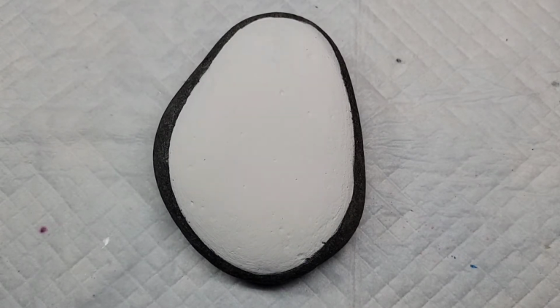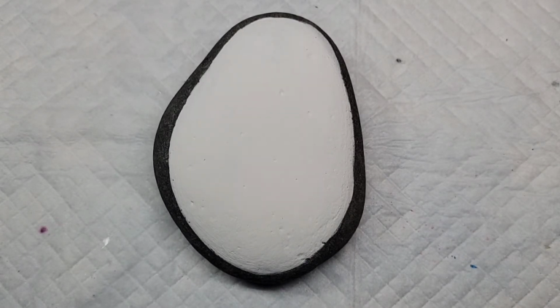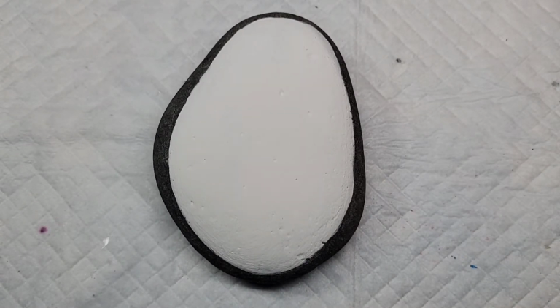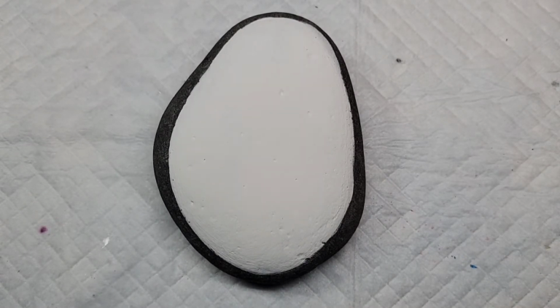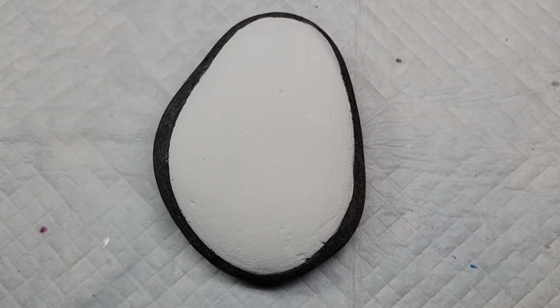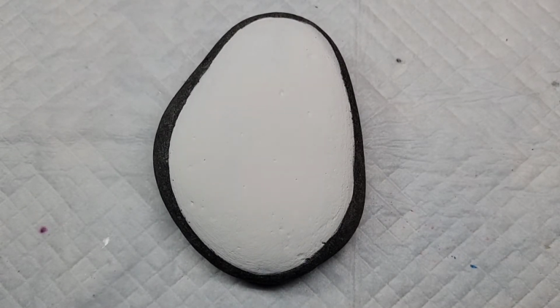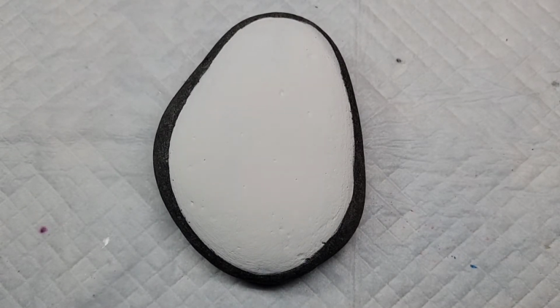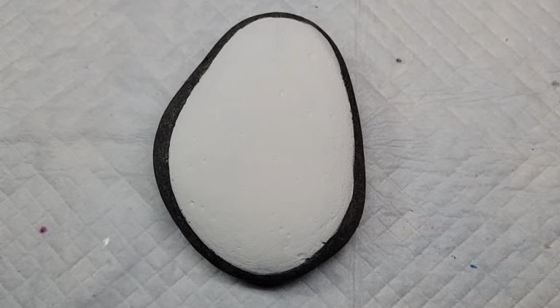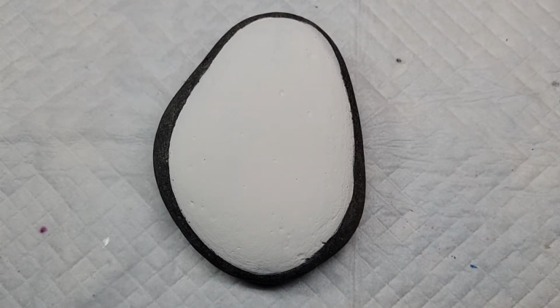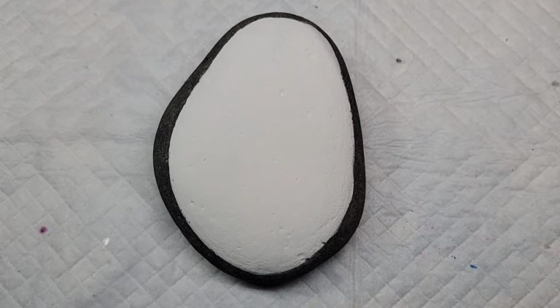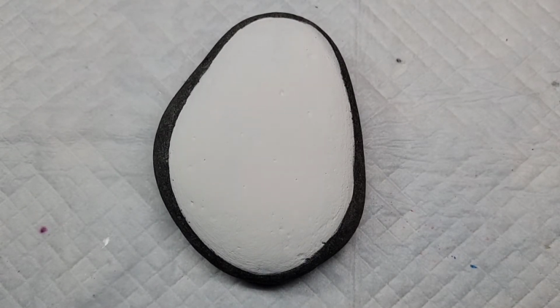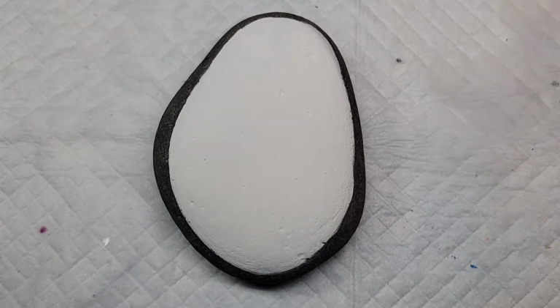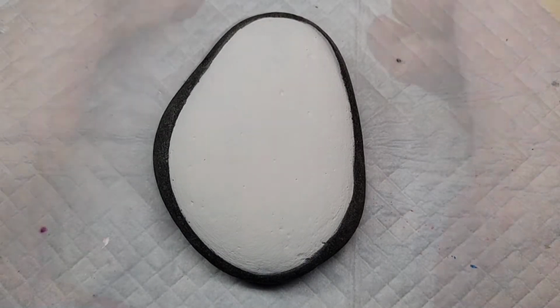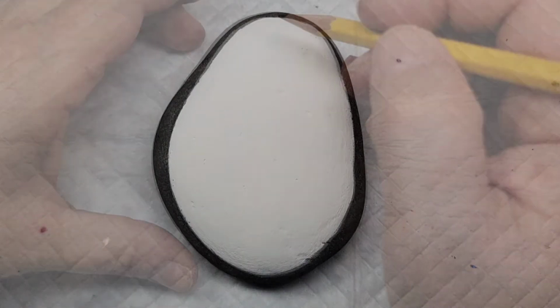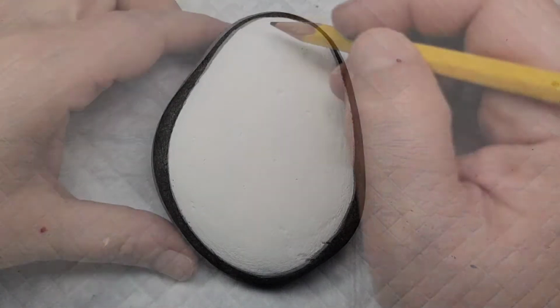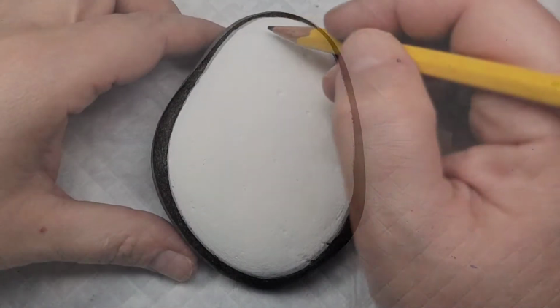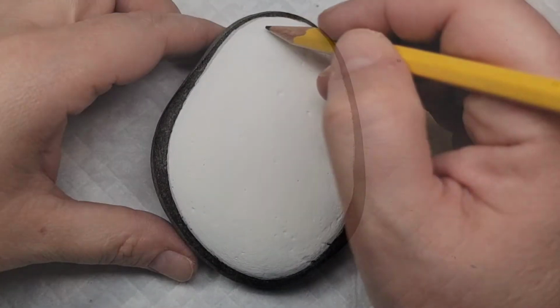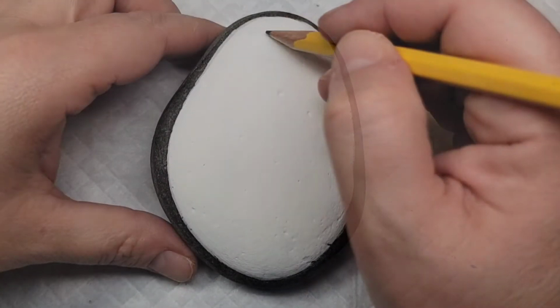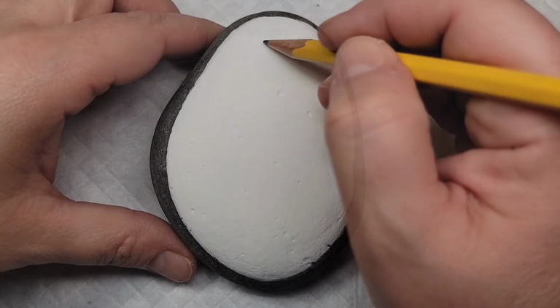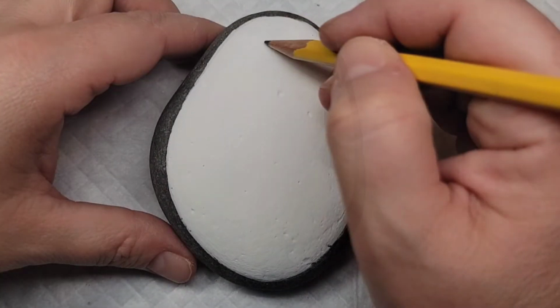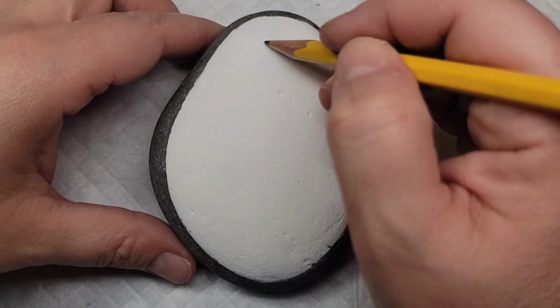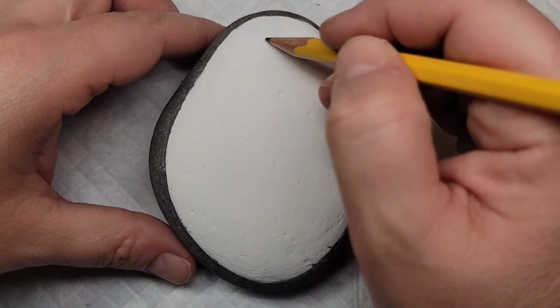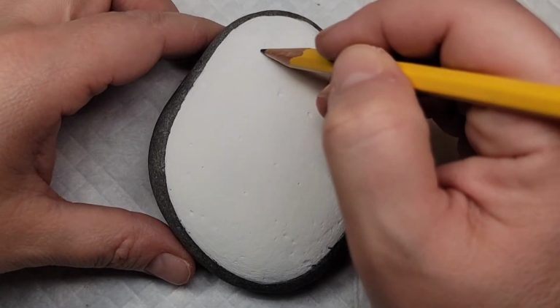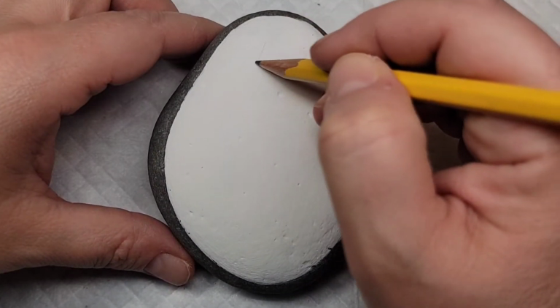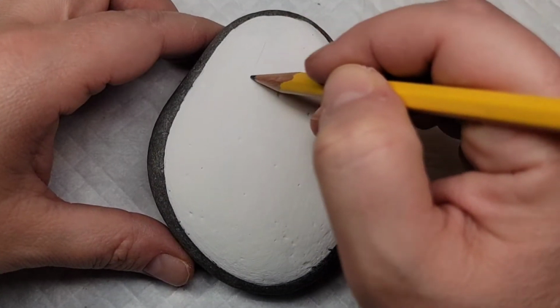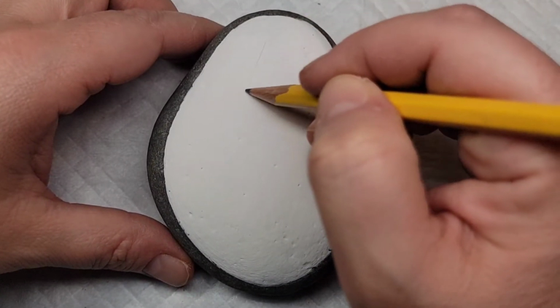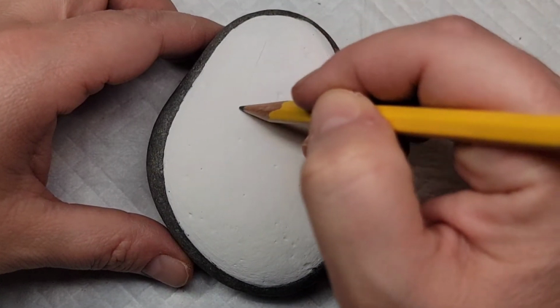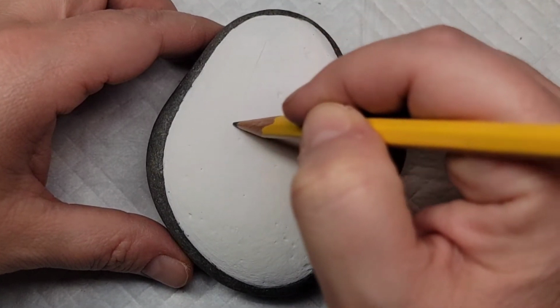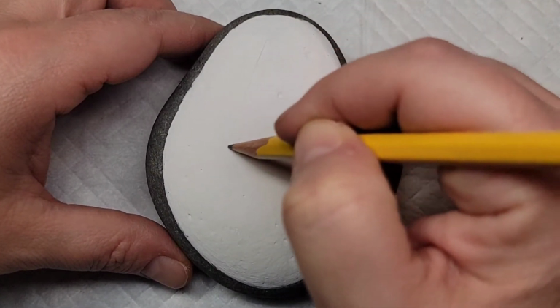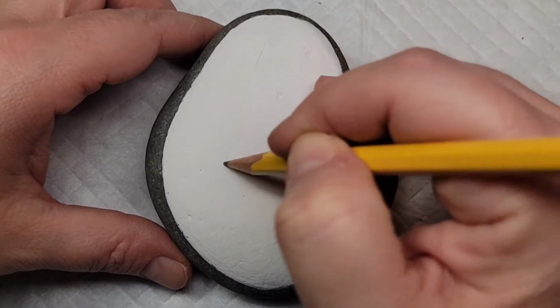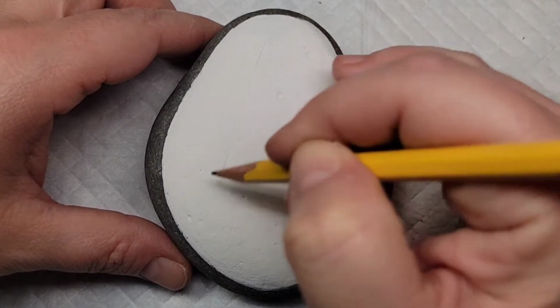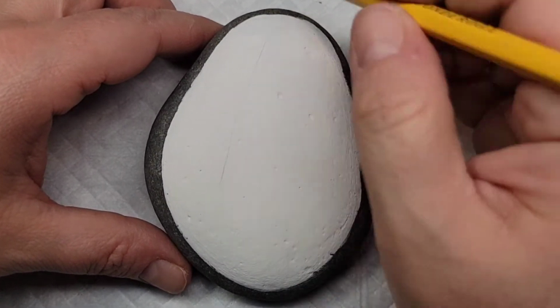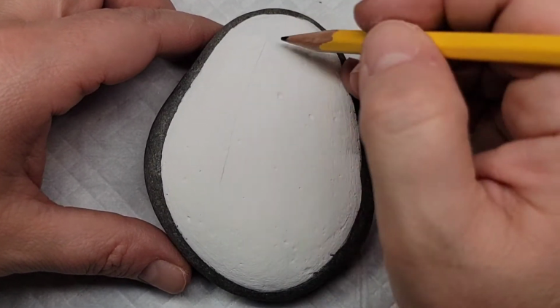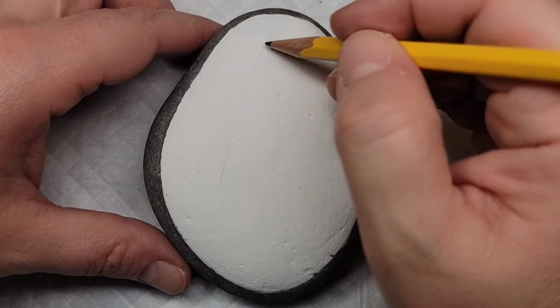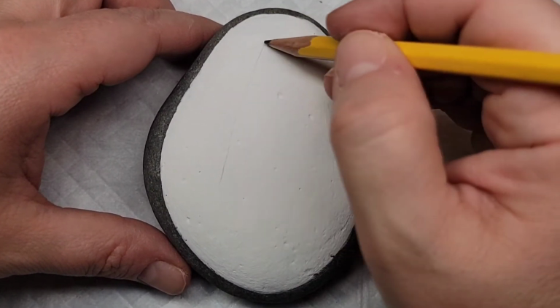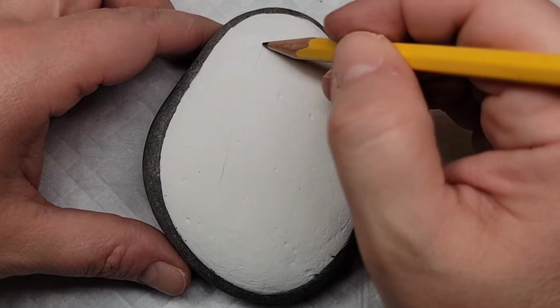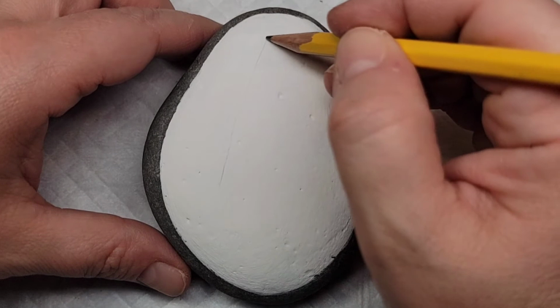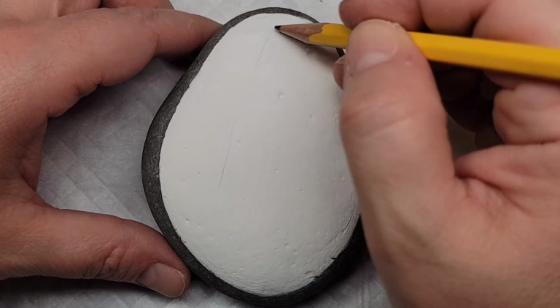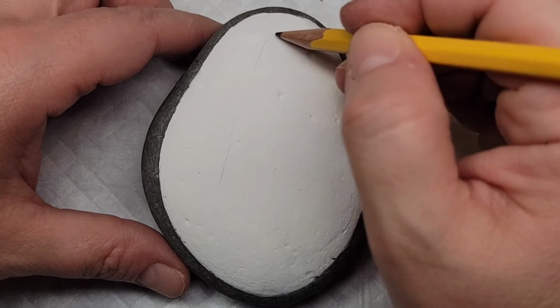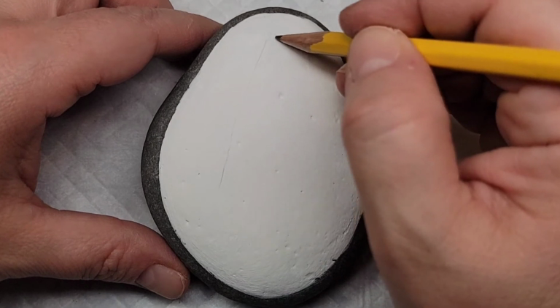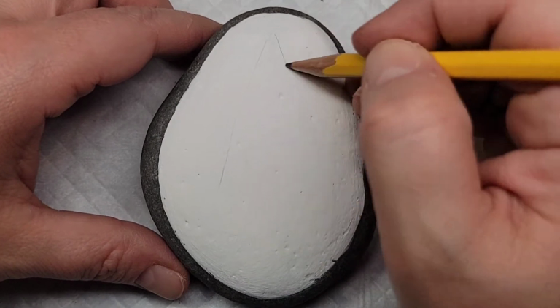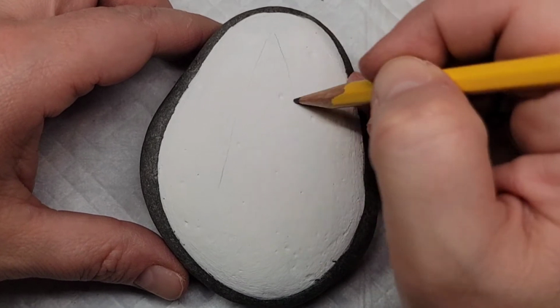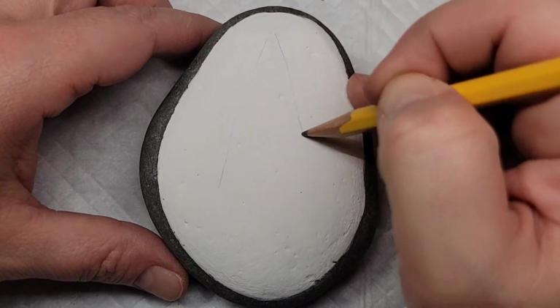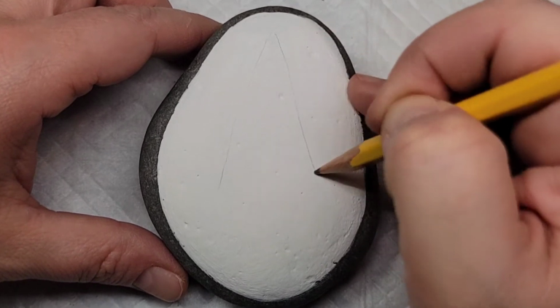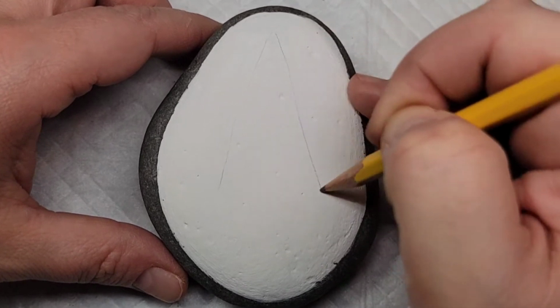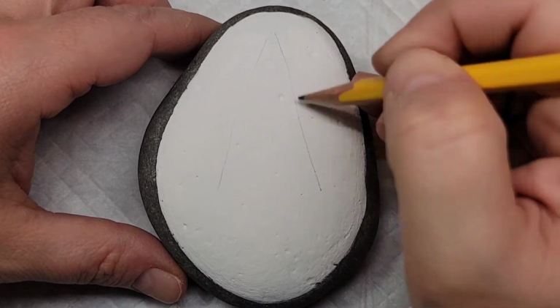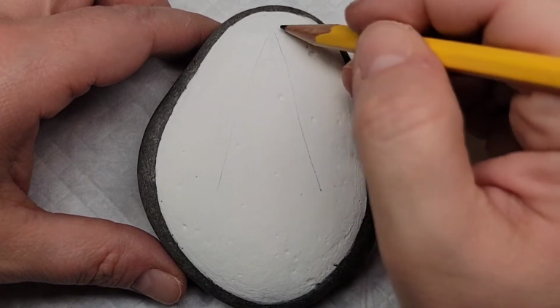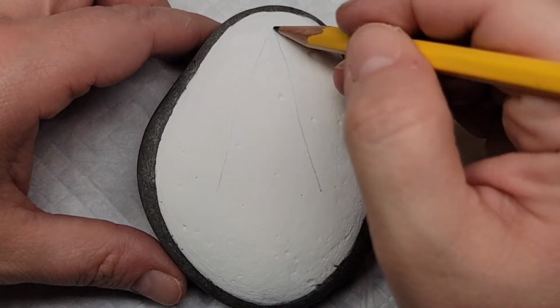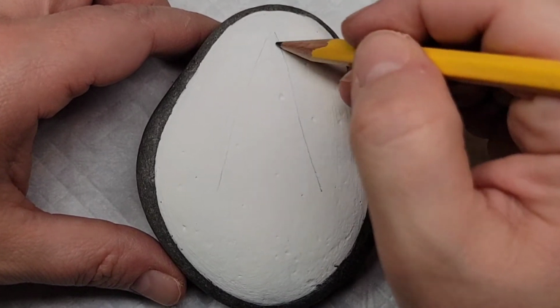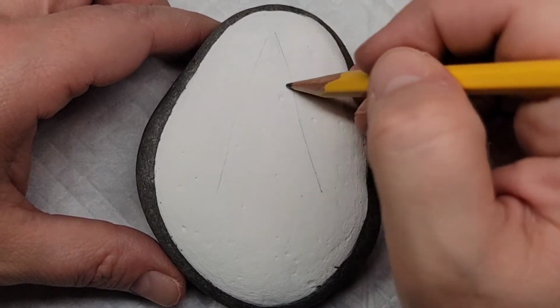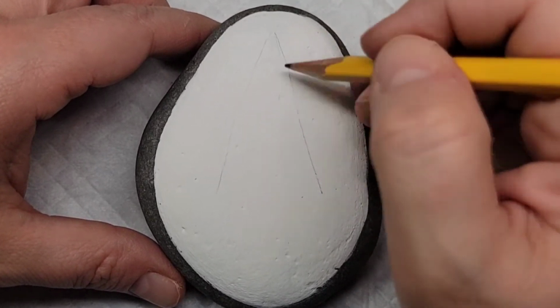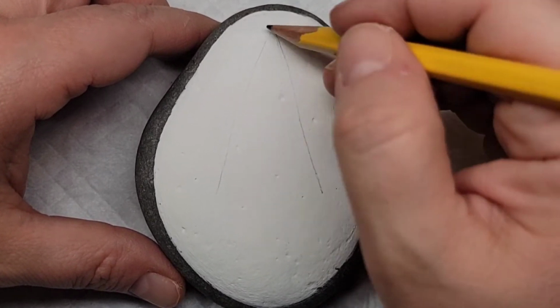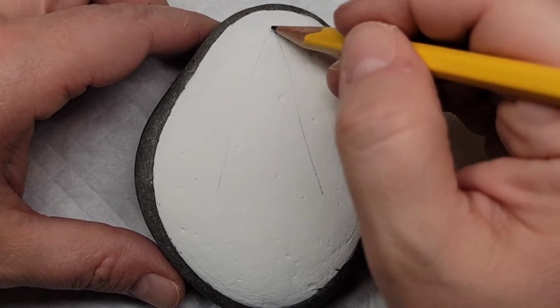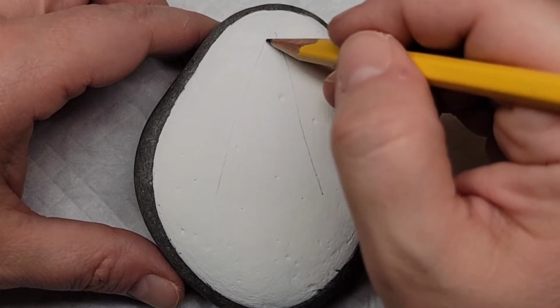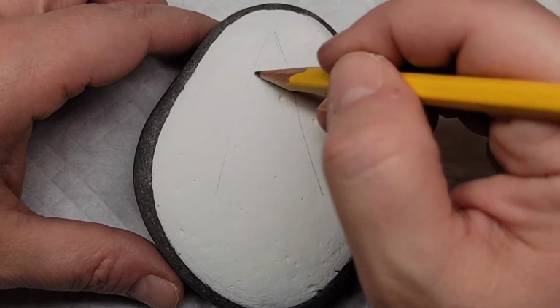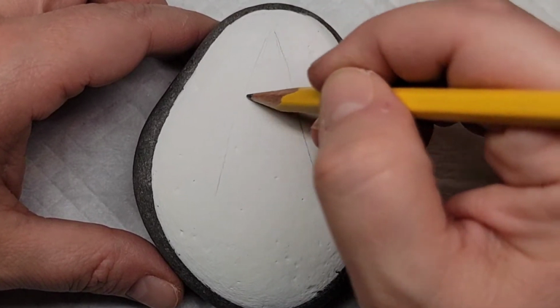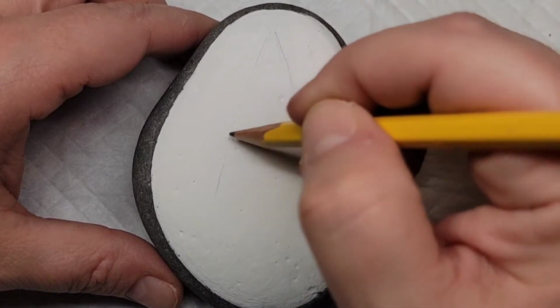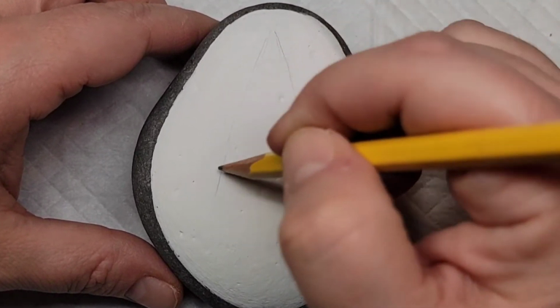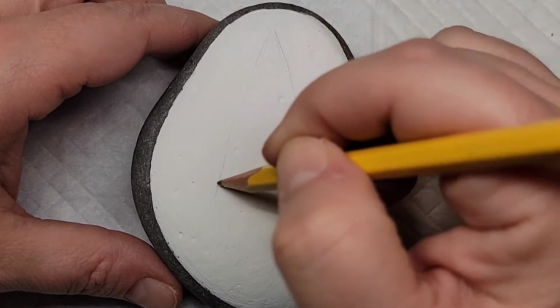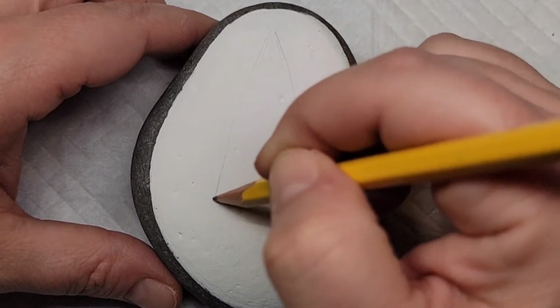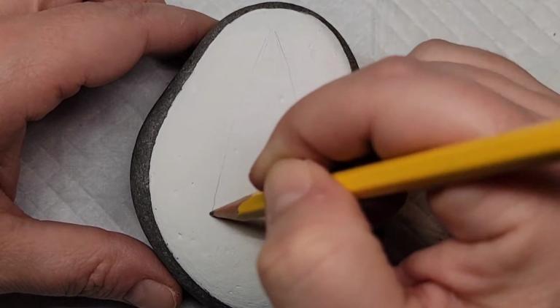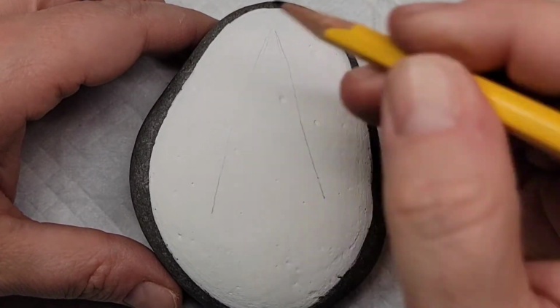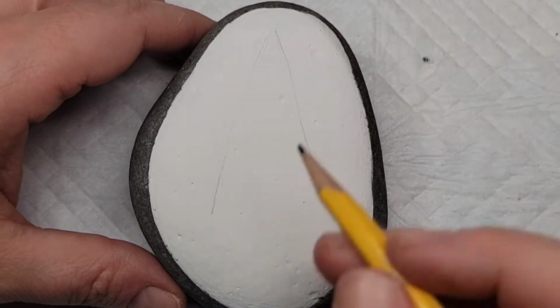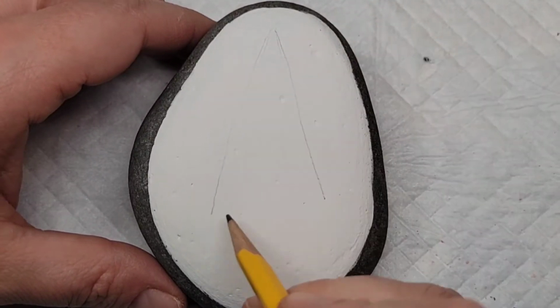Now that we've magically base coated this rock with gesso and white paint, I'm going to take a pencil and line out a simple triangle Christmas tree.